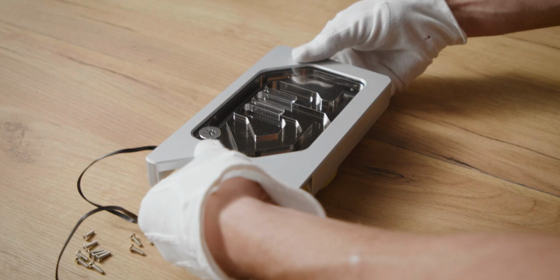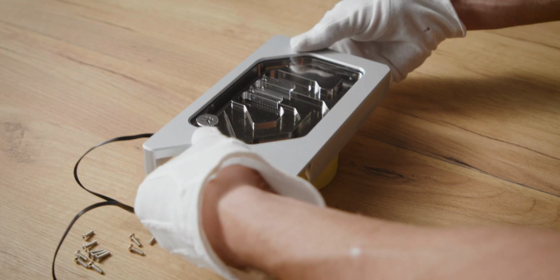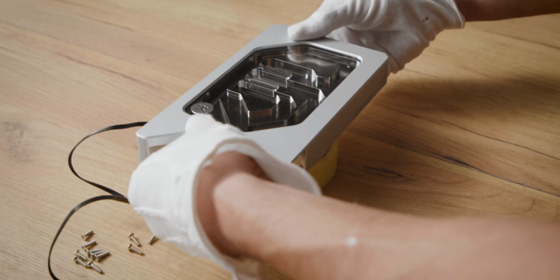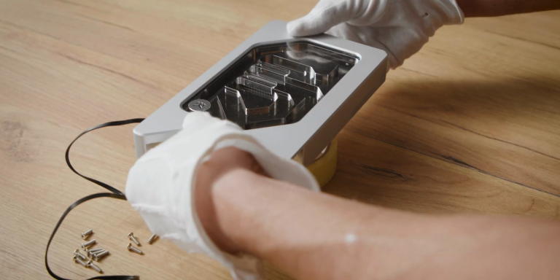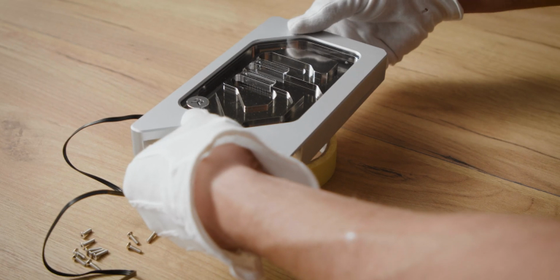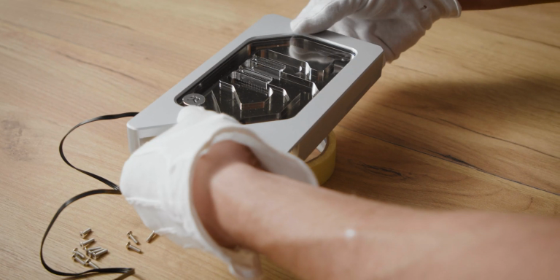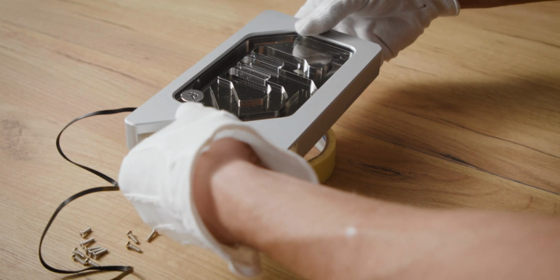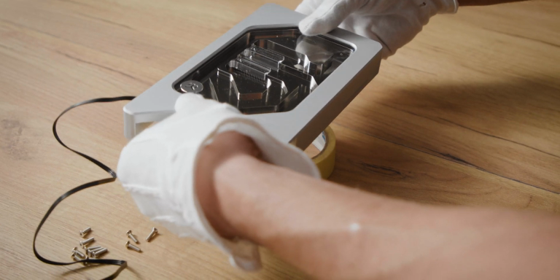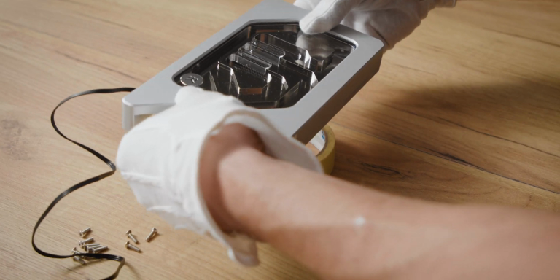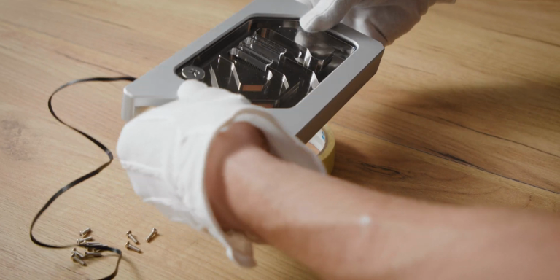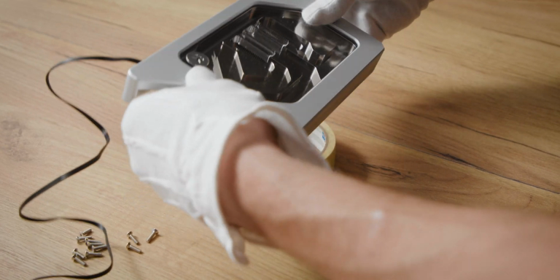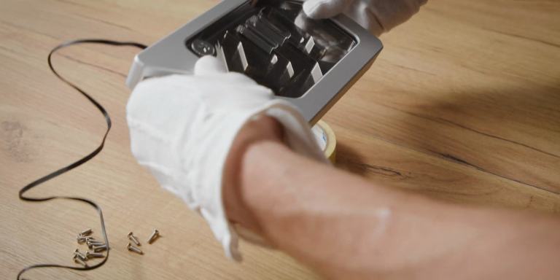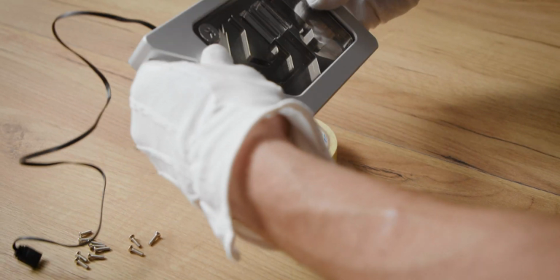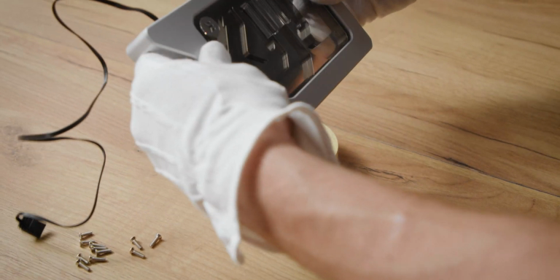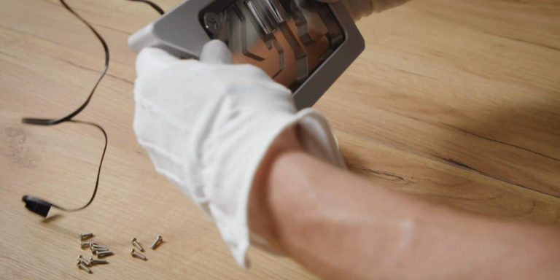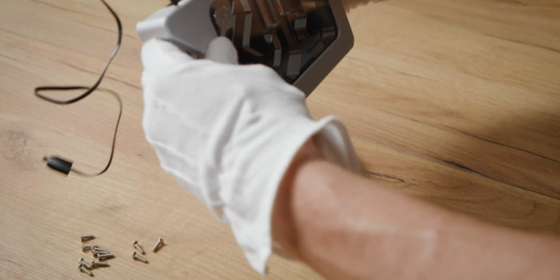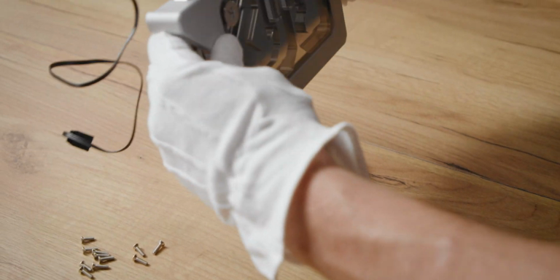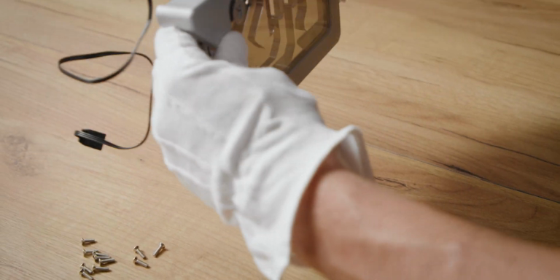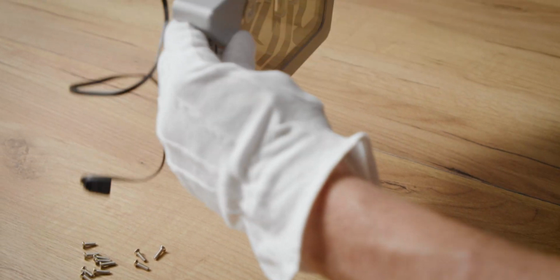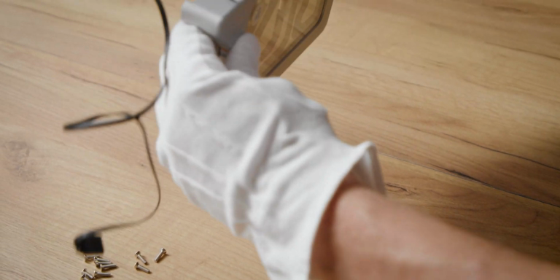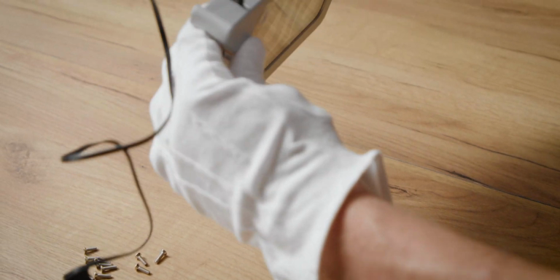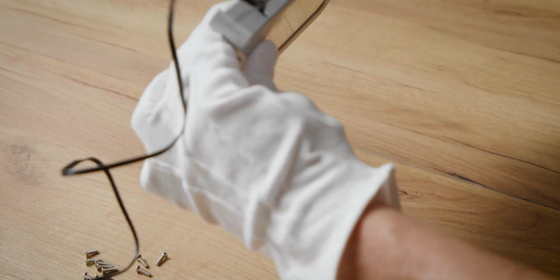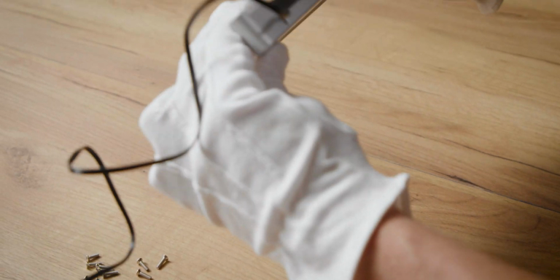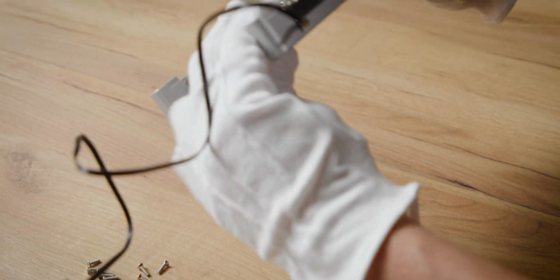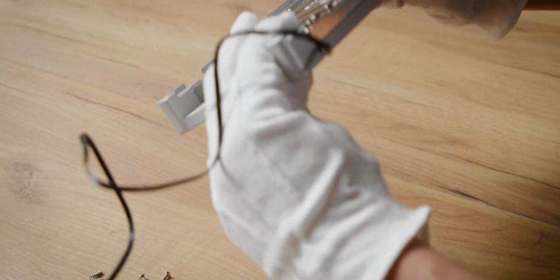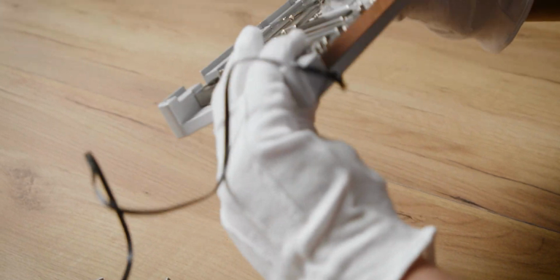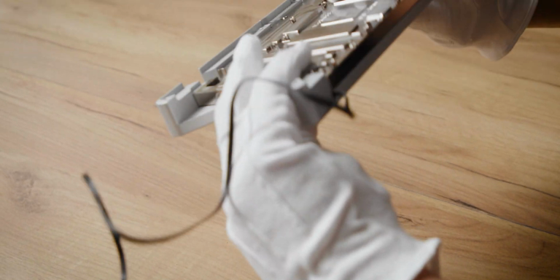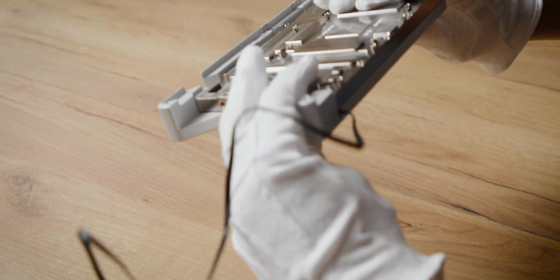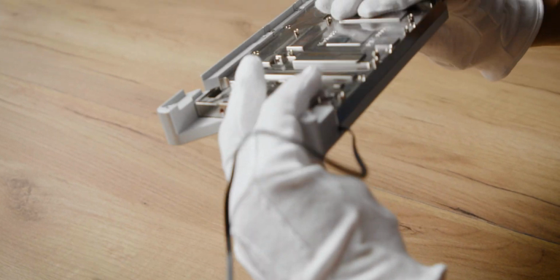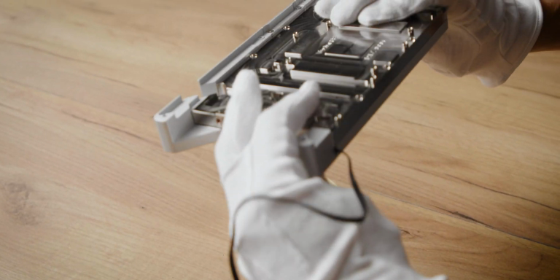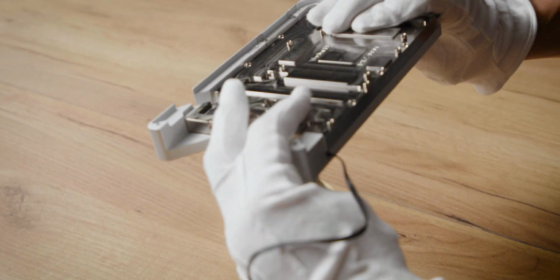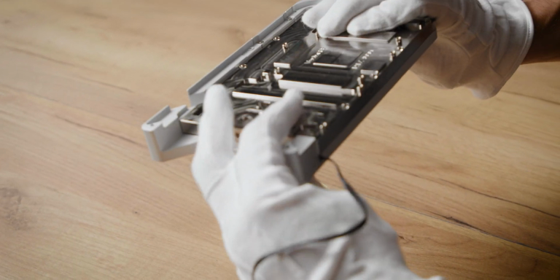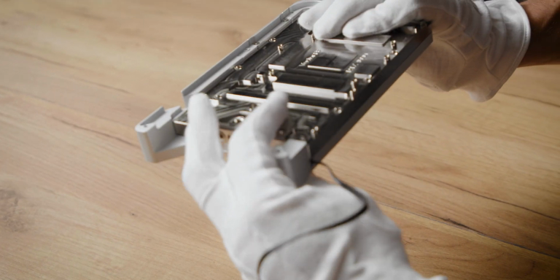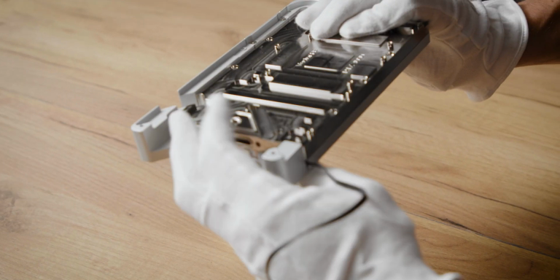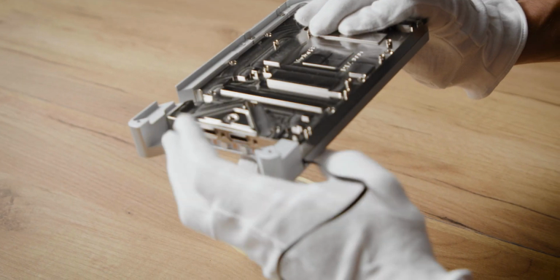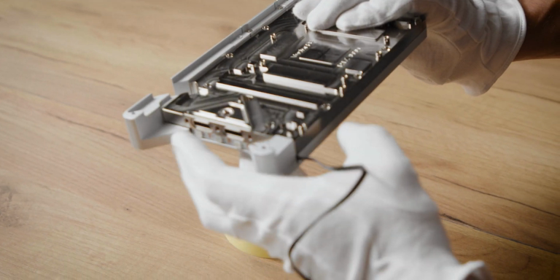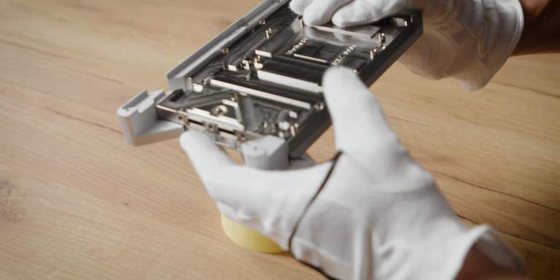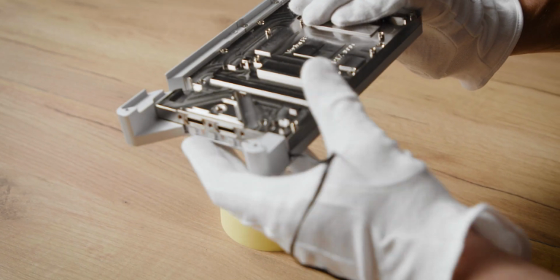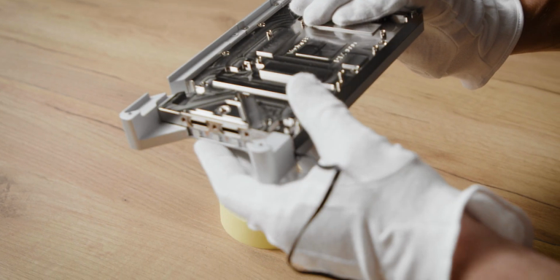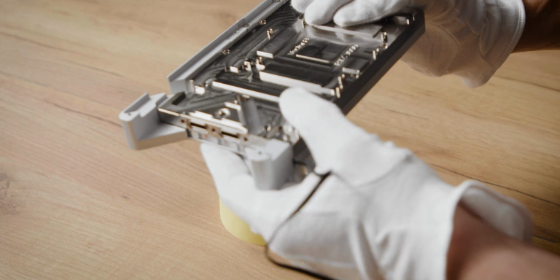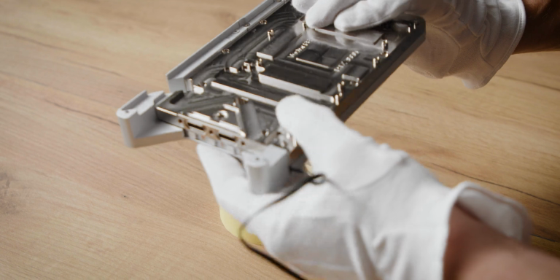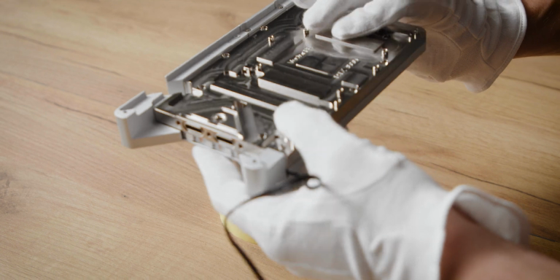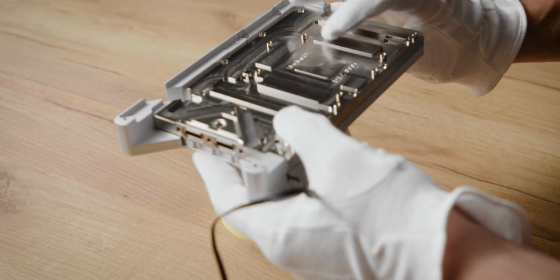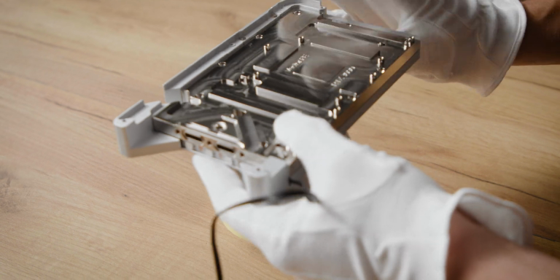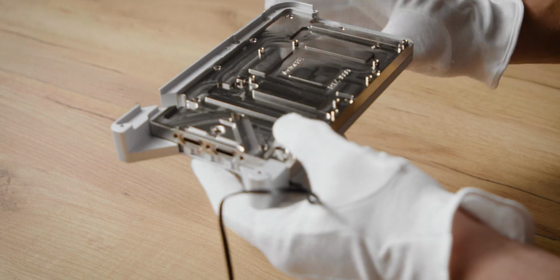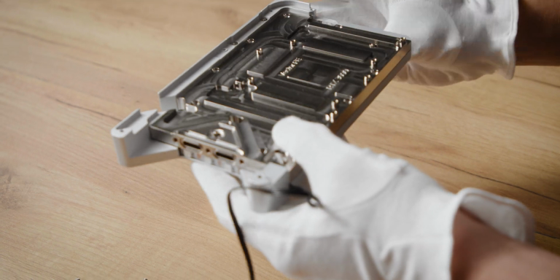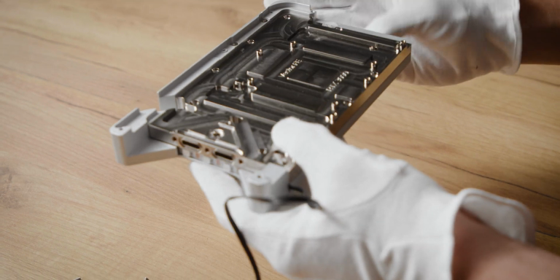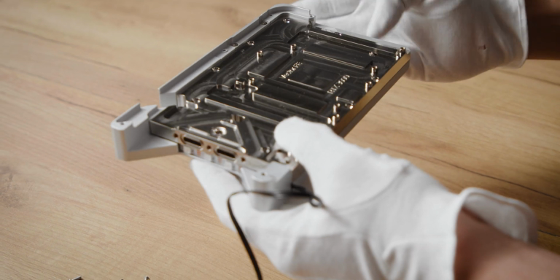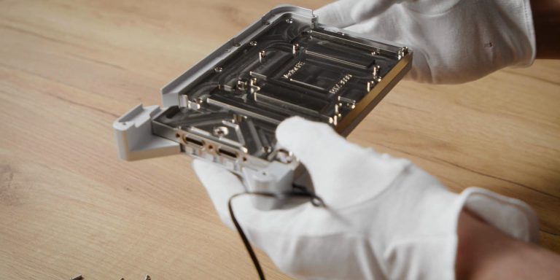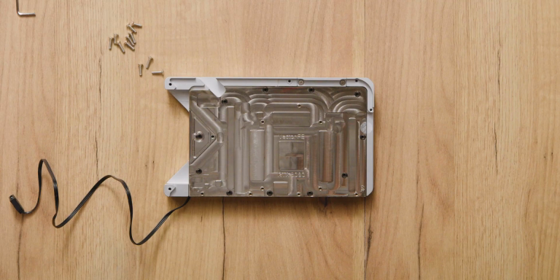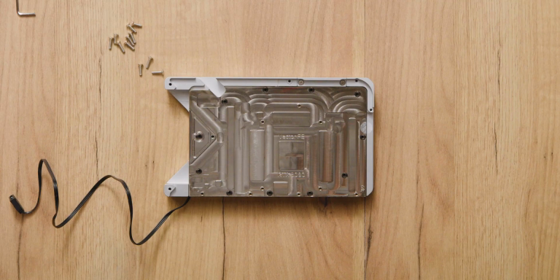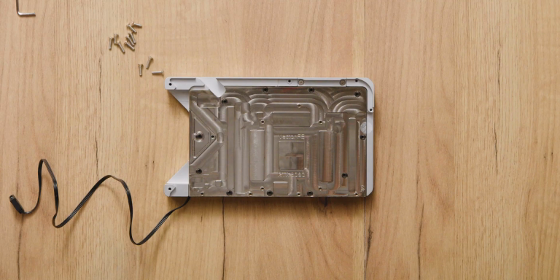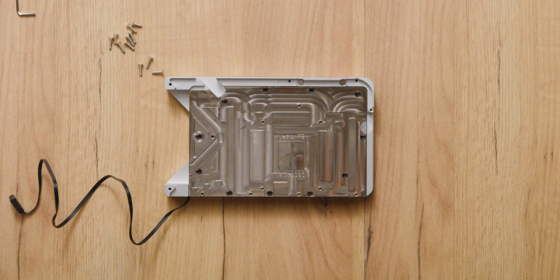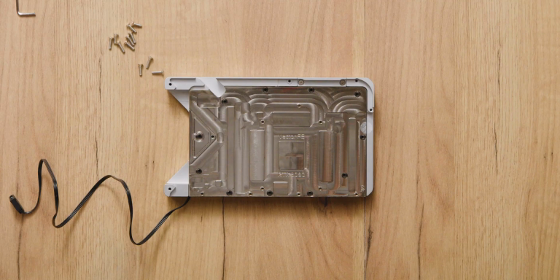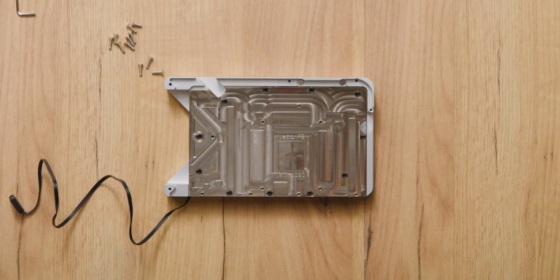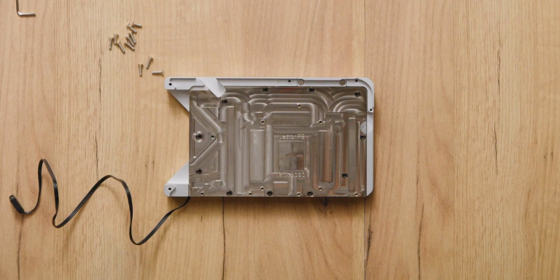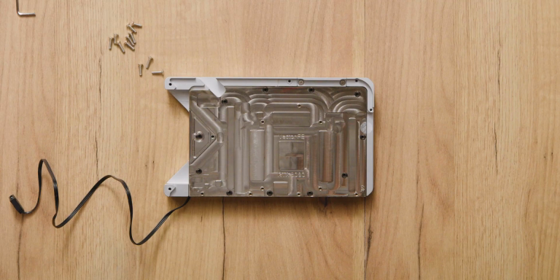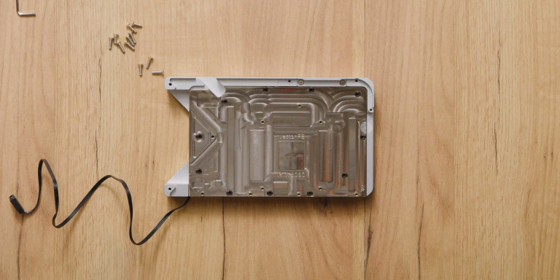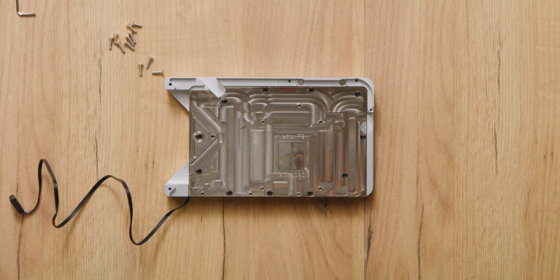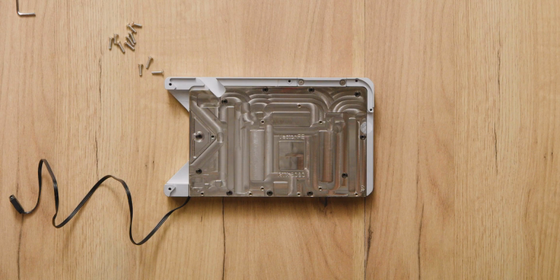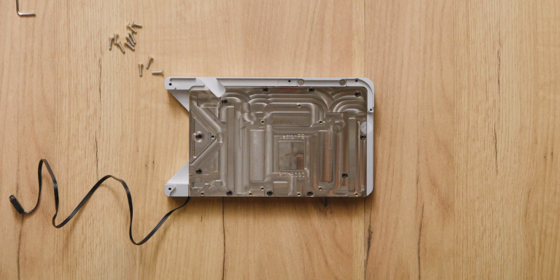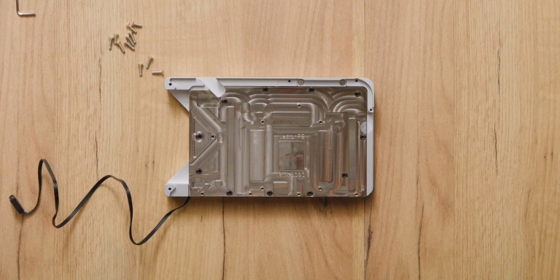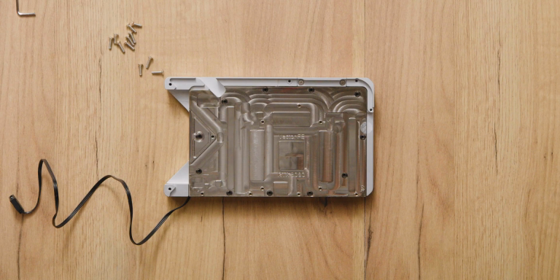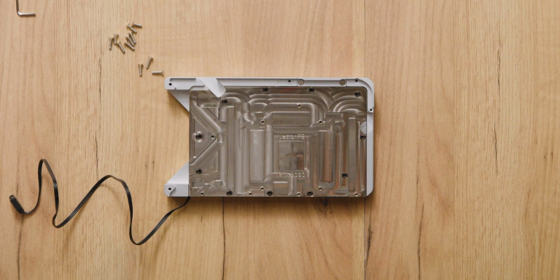Step 10. Hold the cold plate and the top cover together and turn the block around, placing it on a level surface.